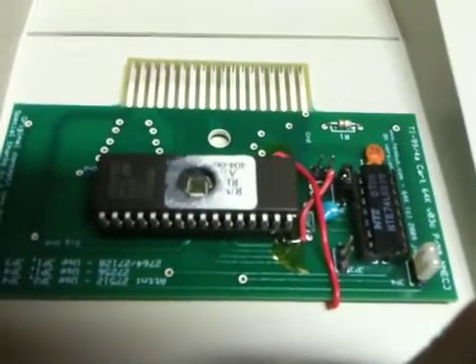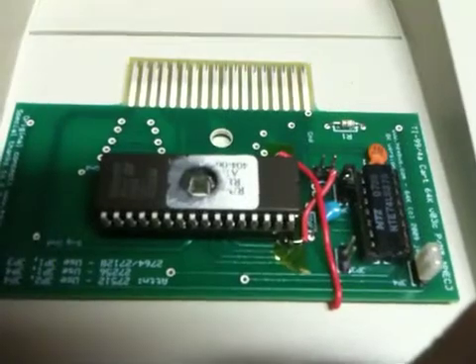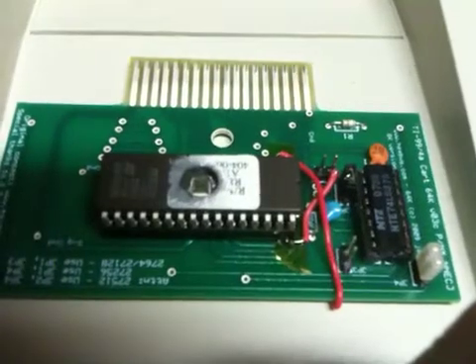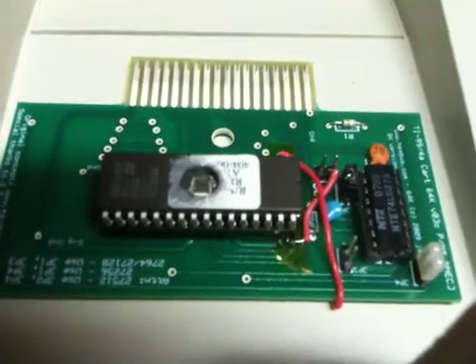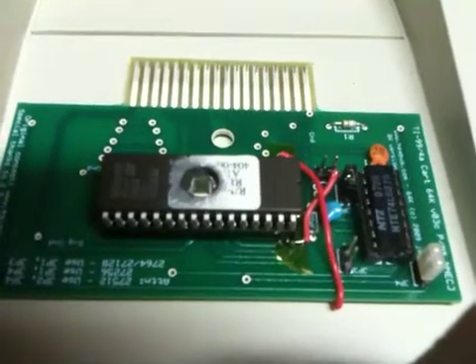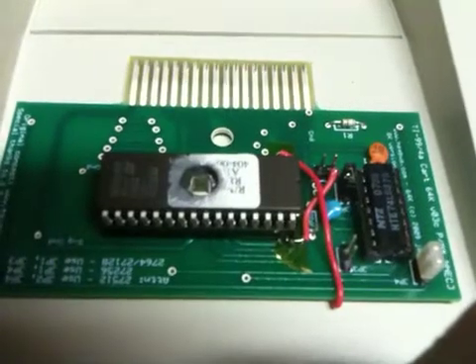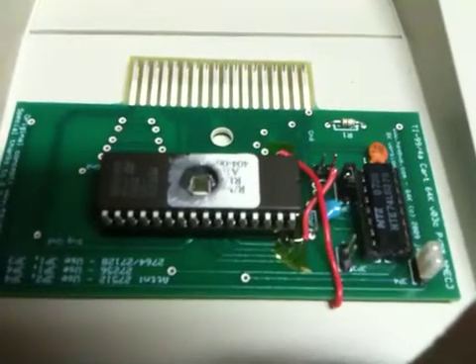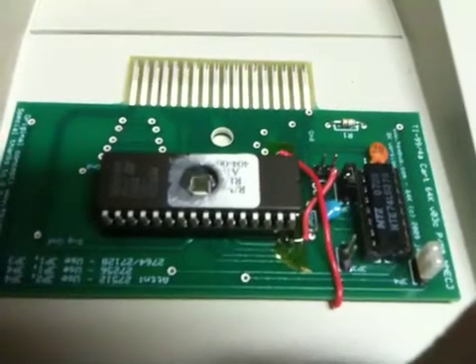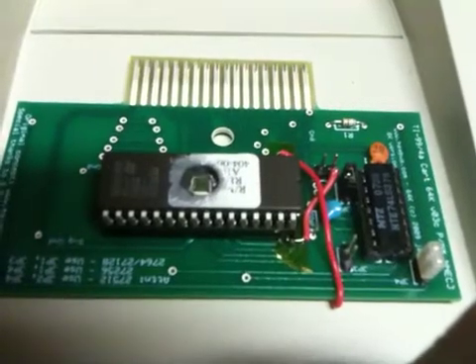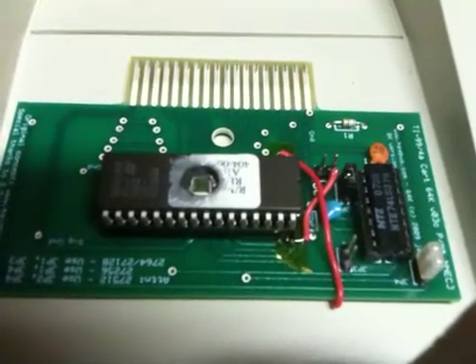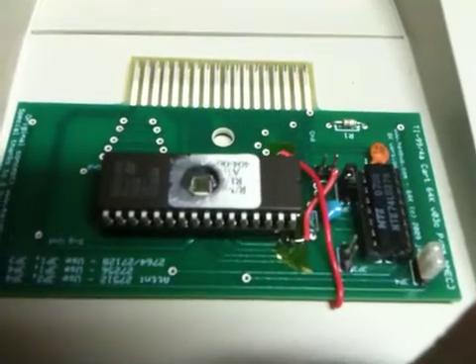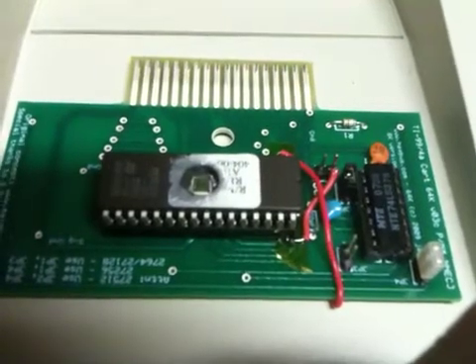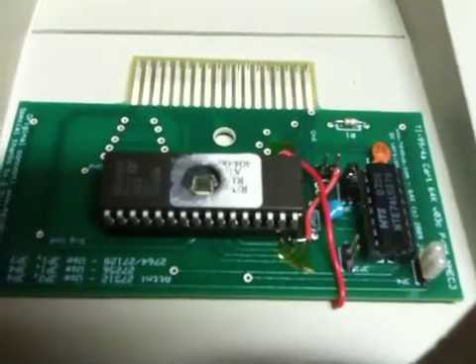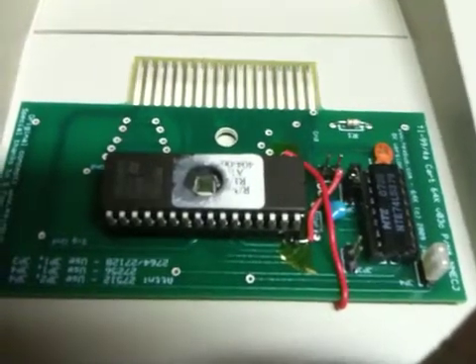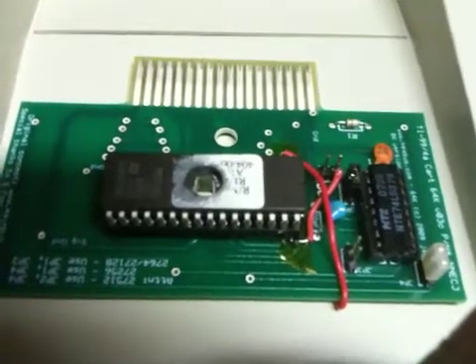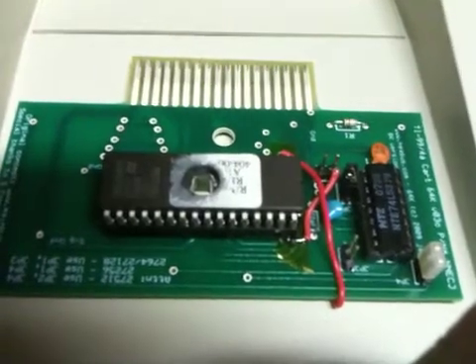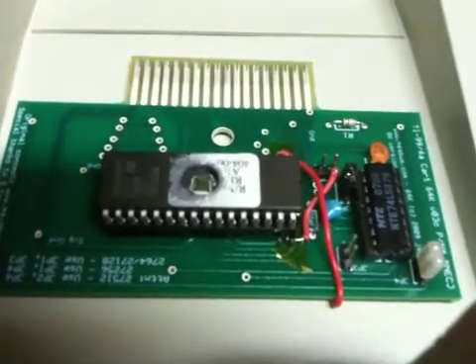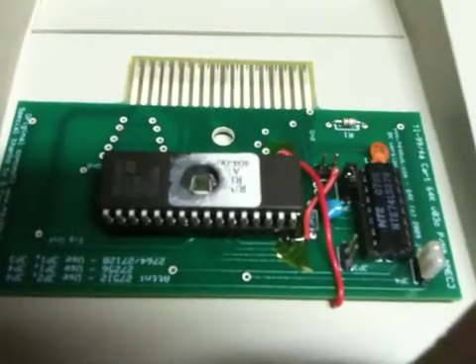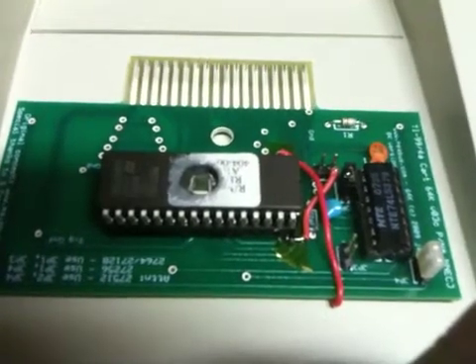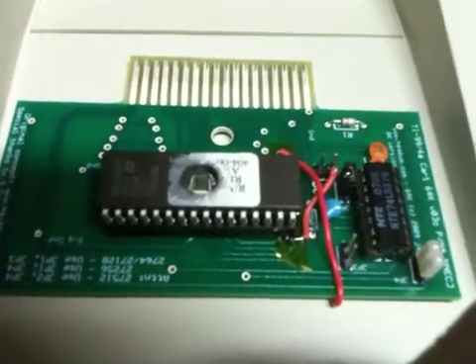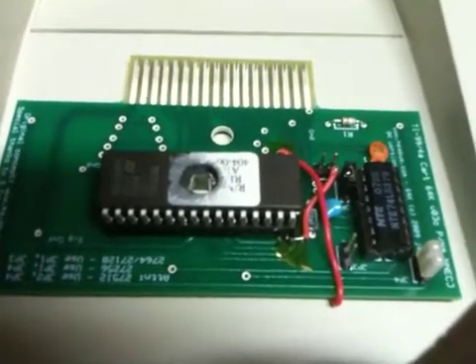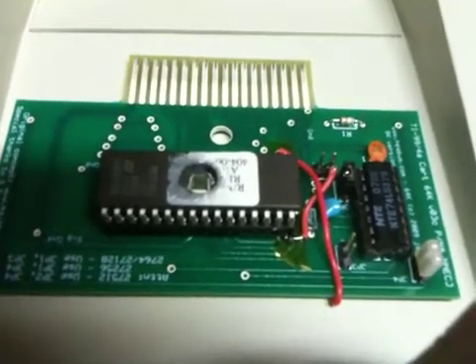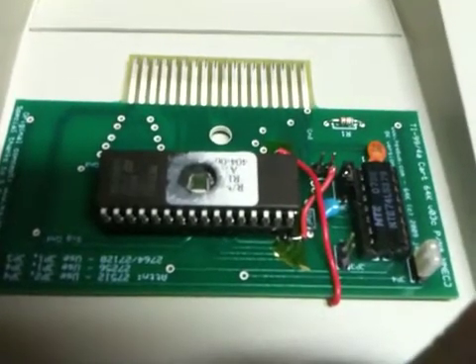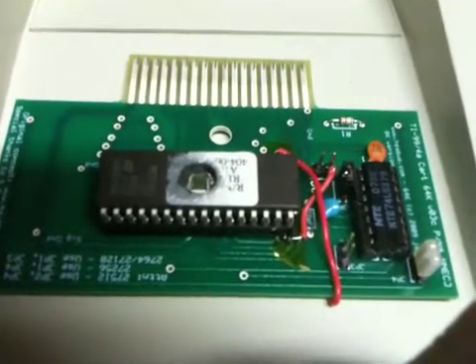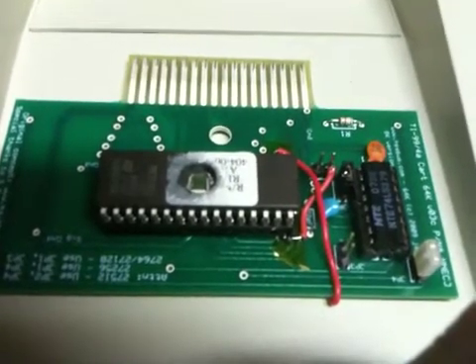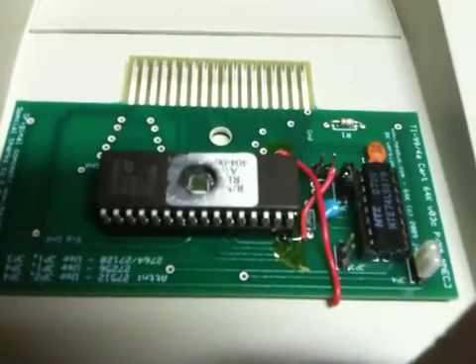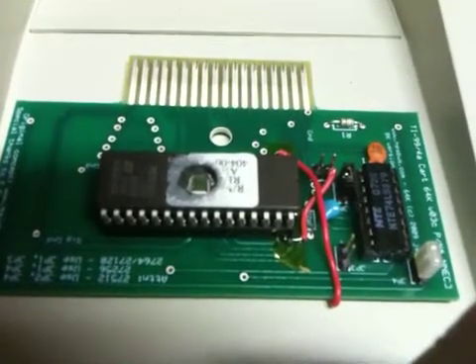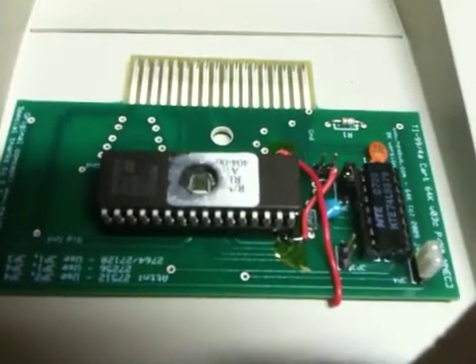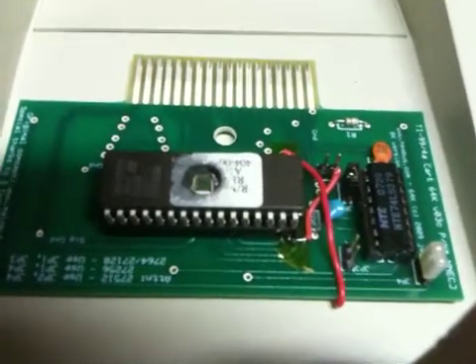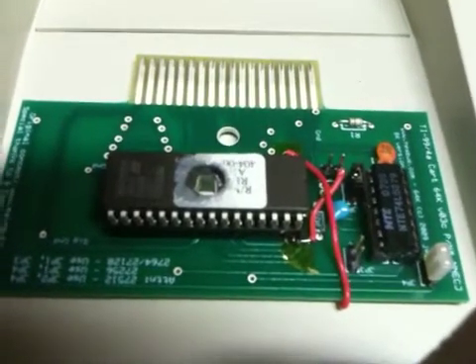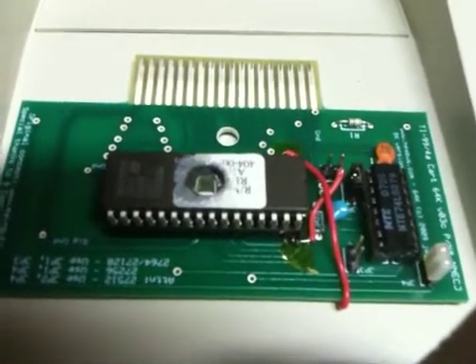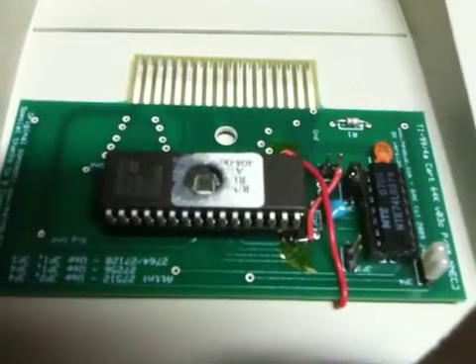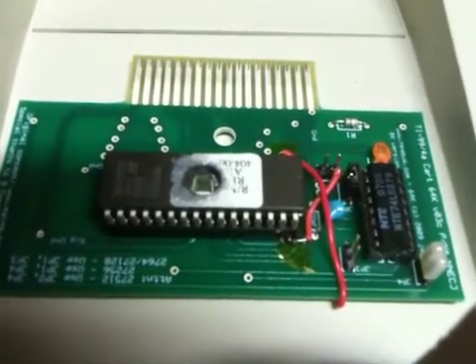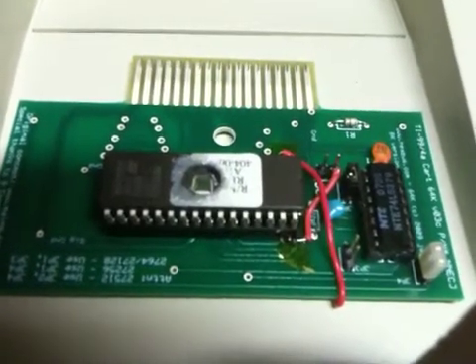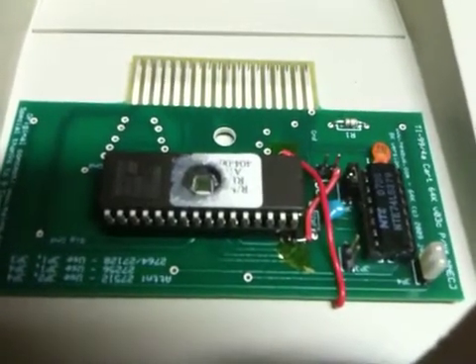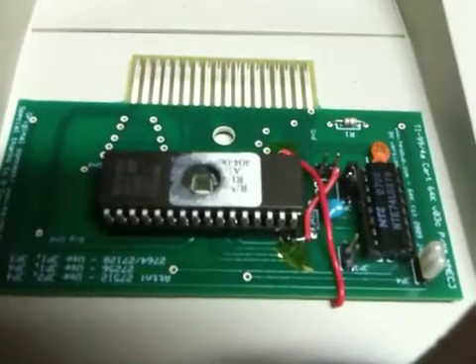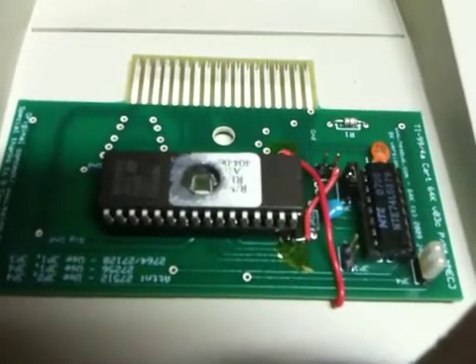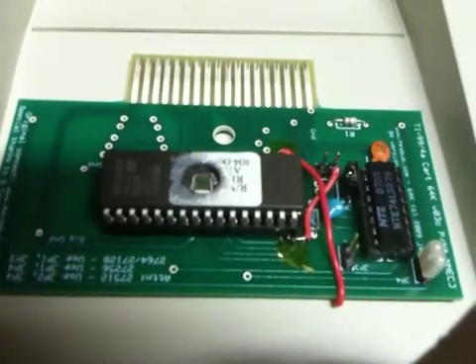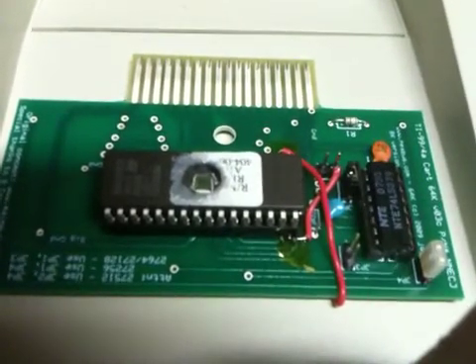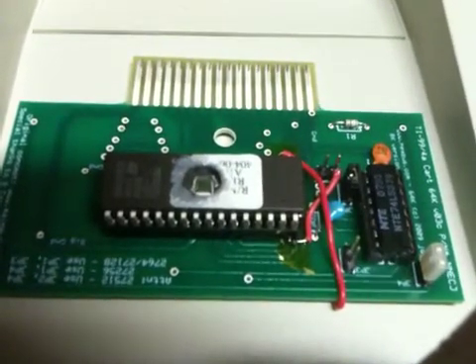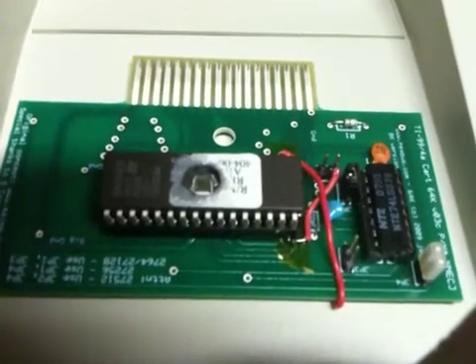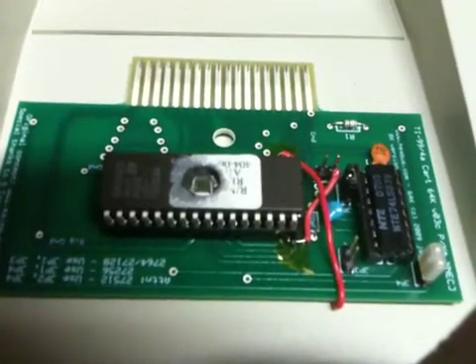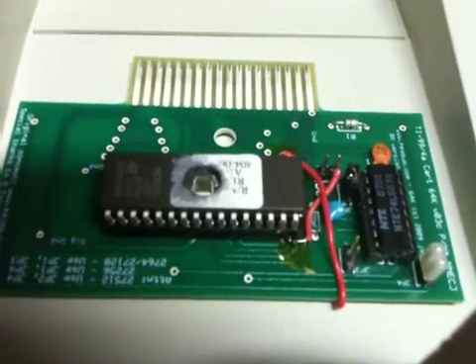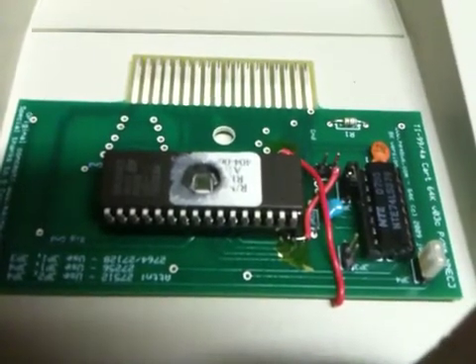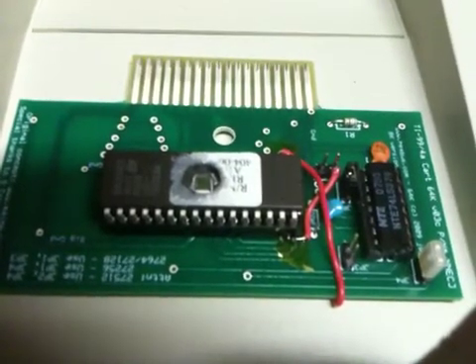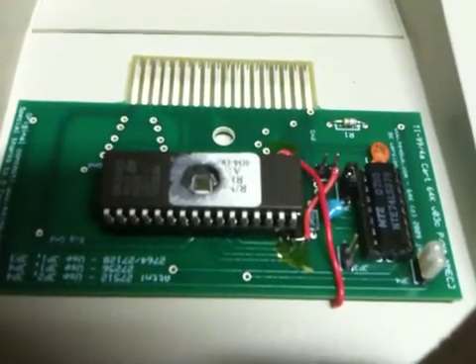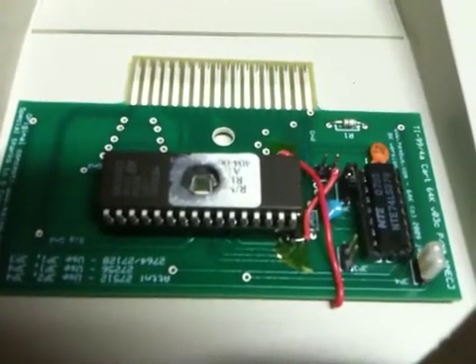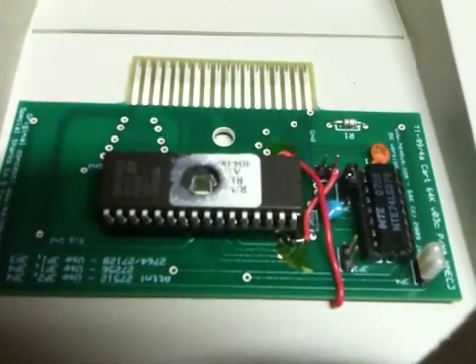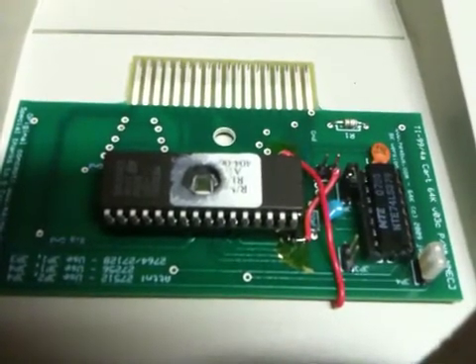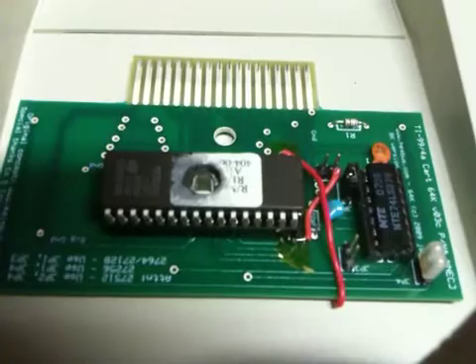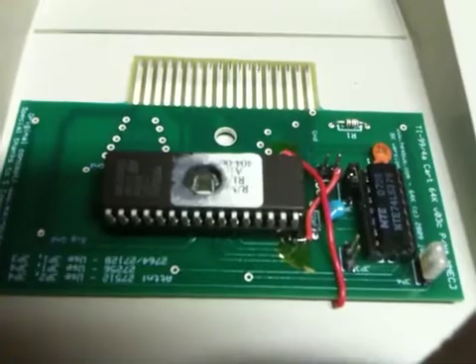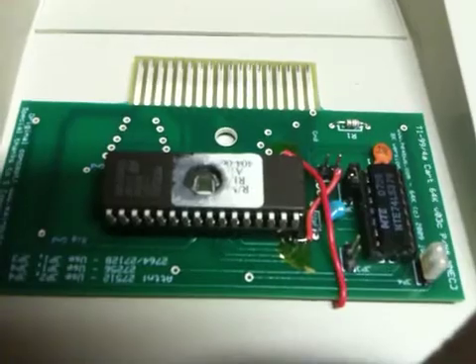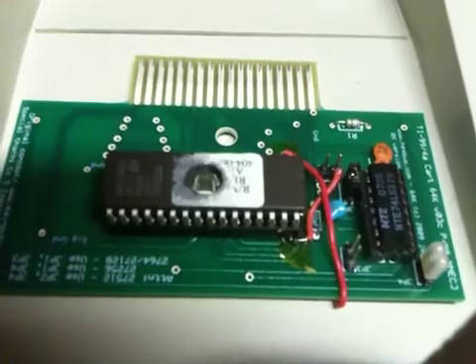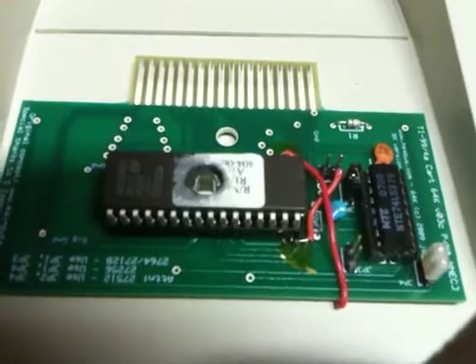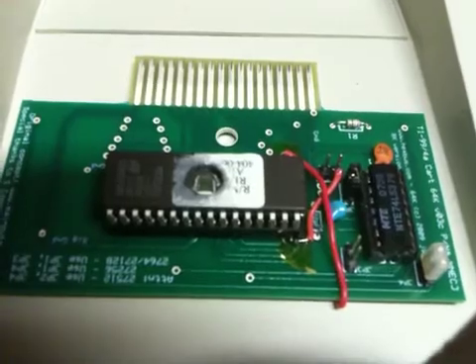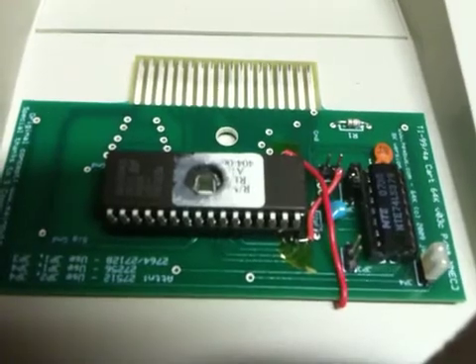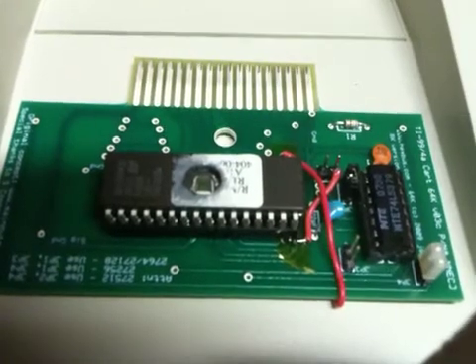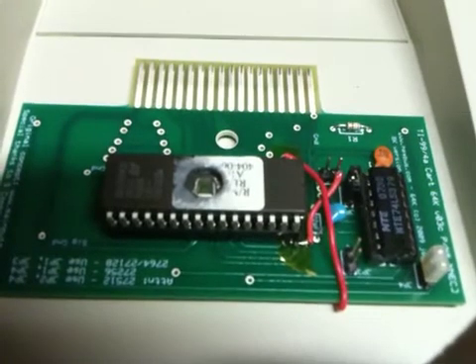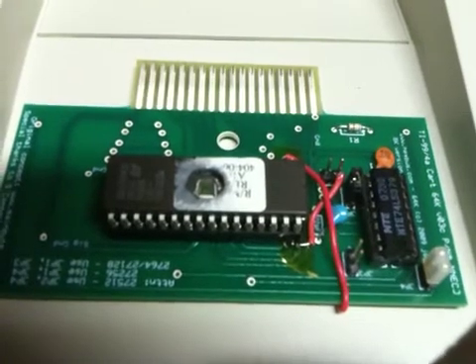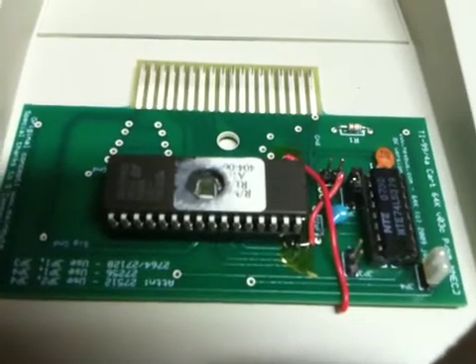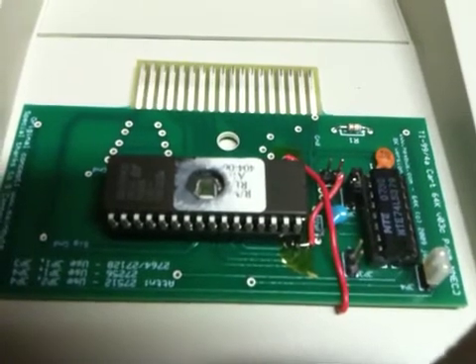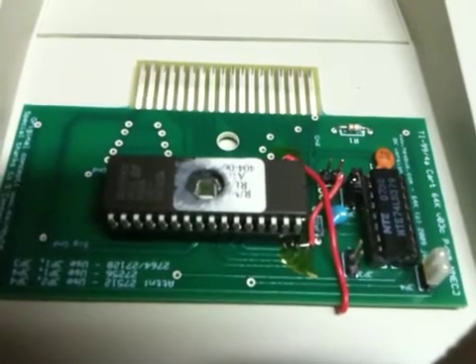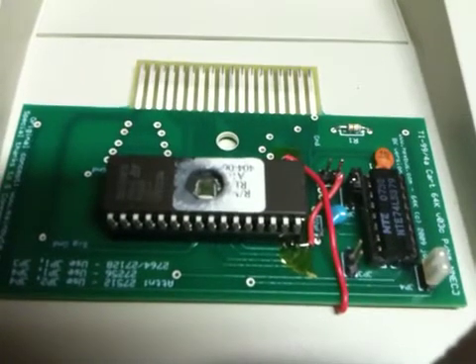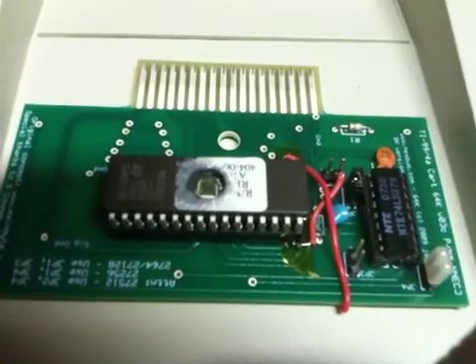And then we'll be able to say, hey, we have a TI multi-cart. Anyway, thanks for watching this. If you have any questions, feel free to let me know.